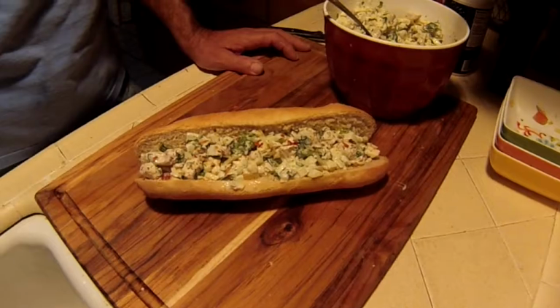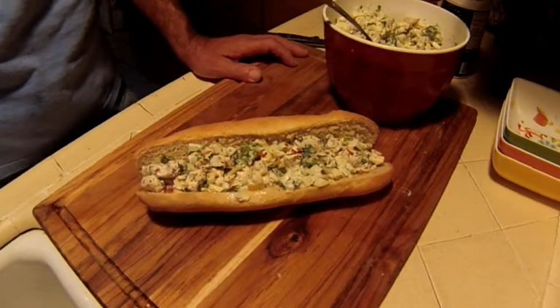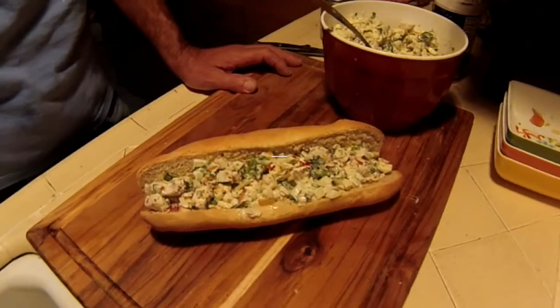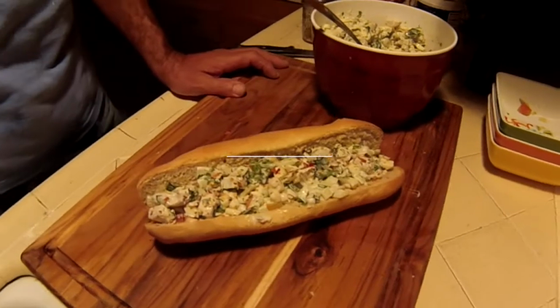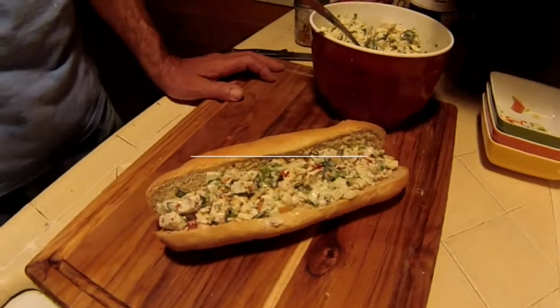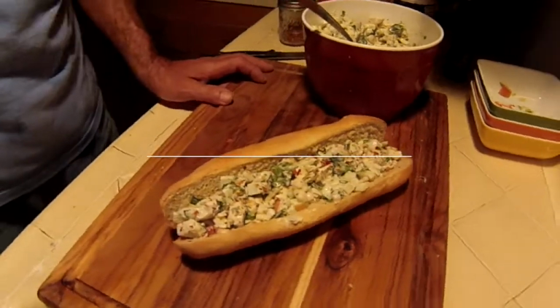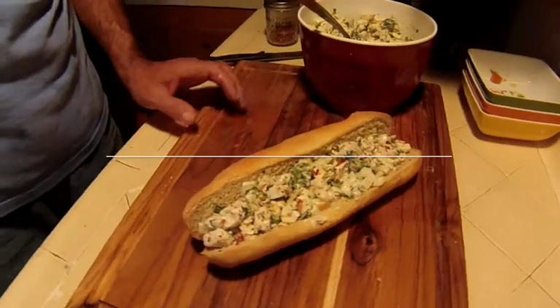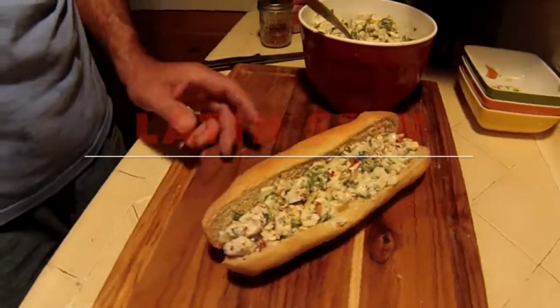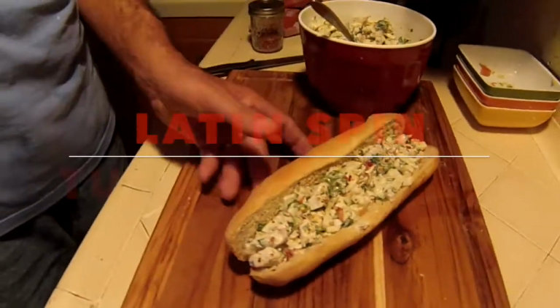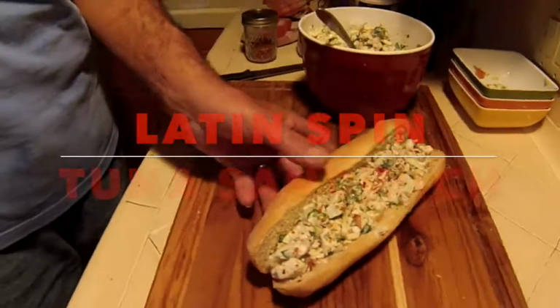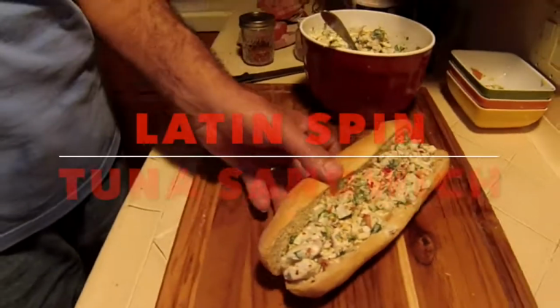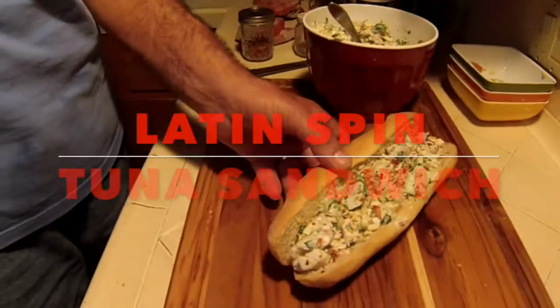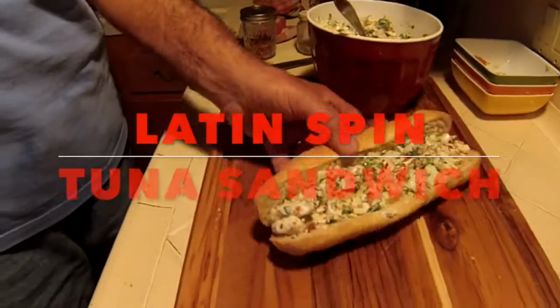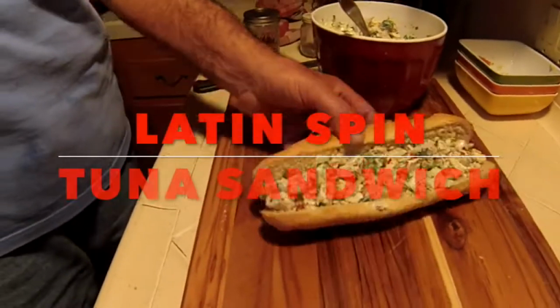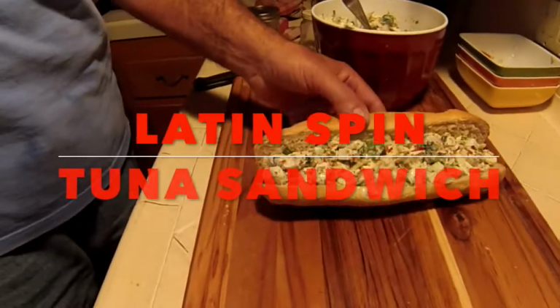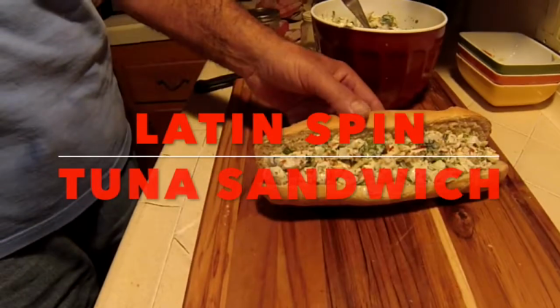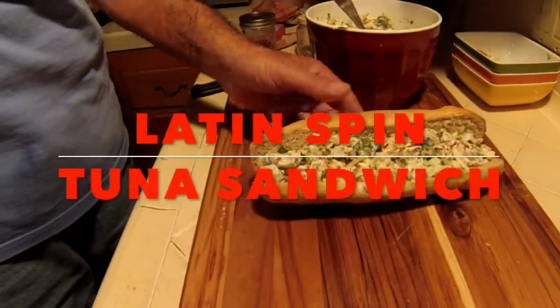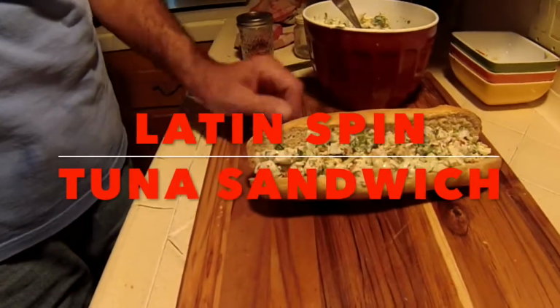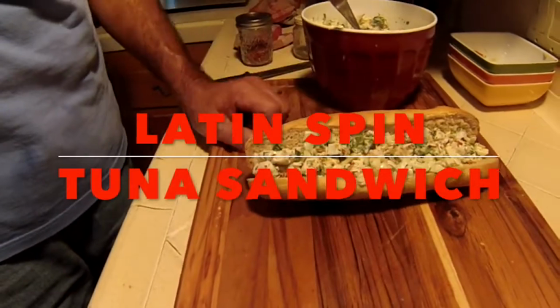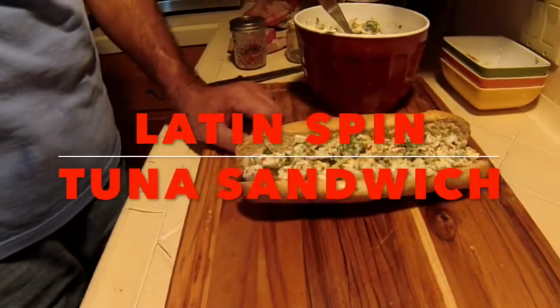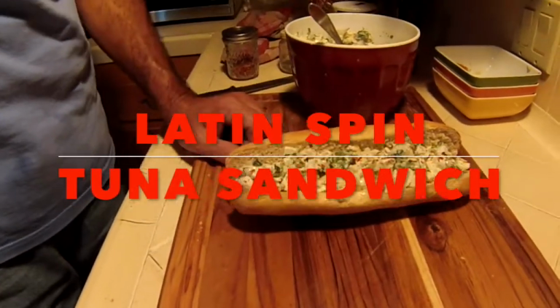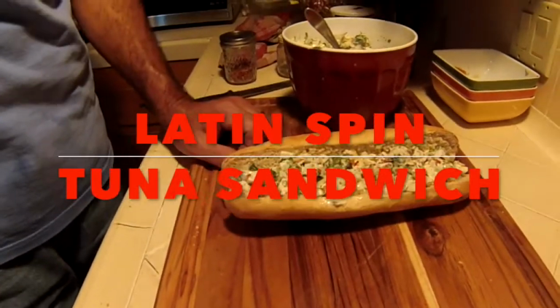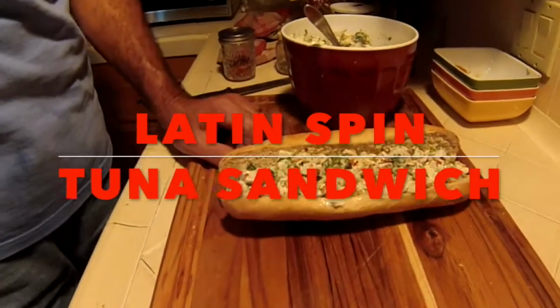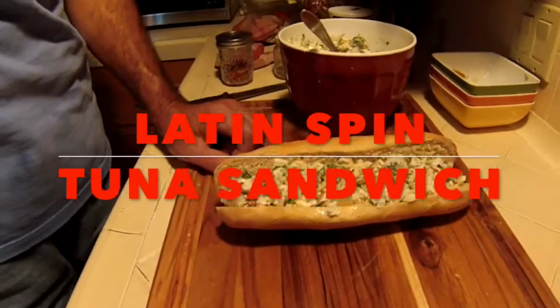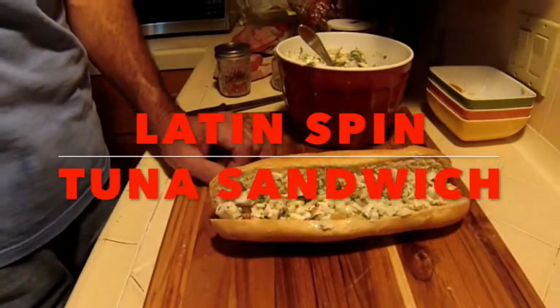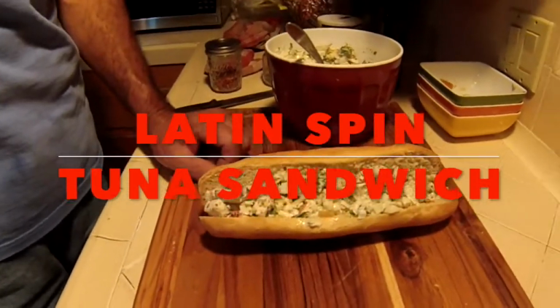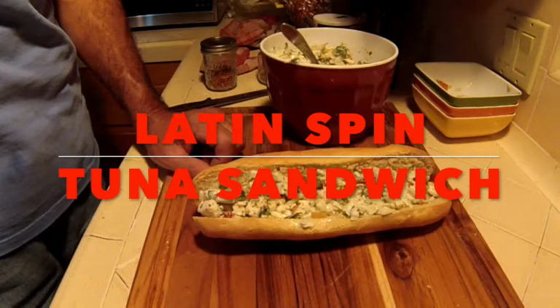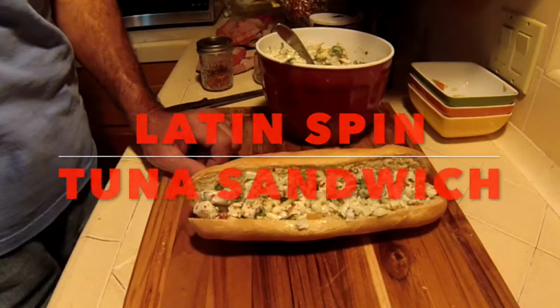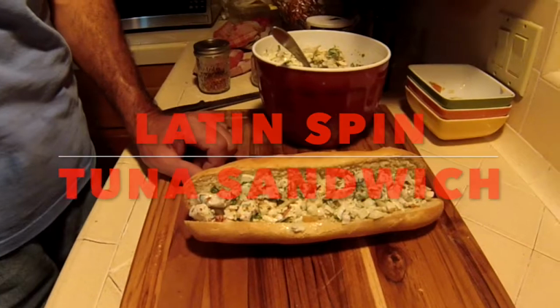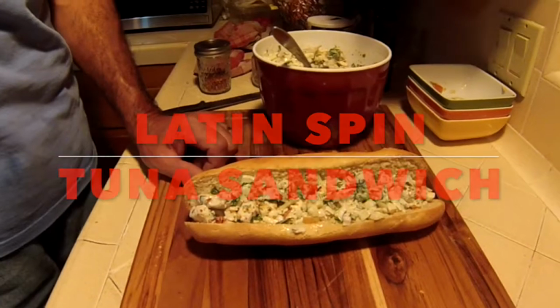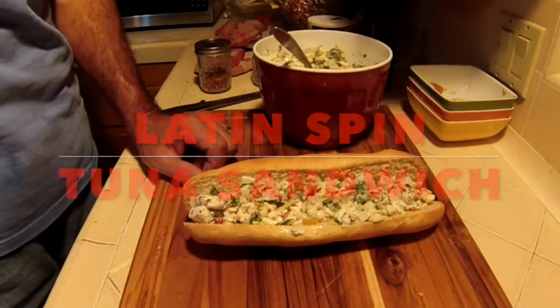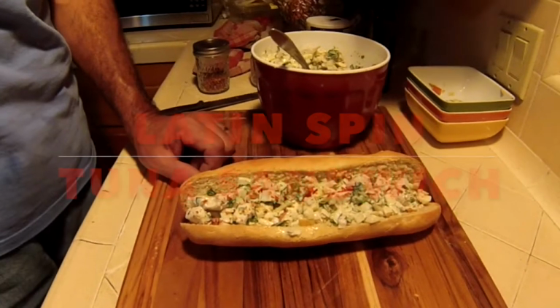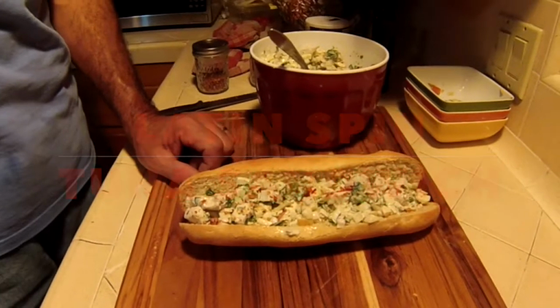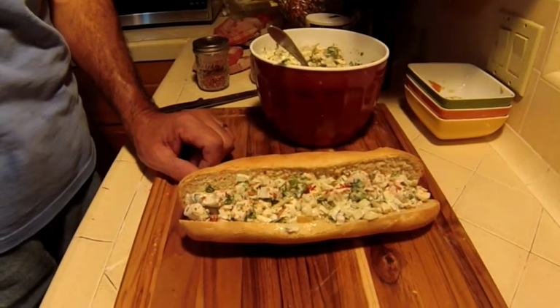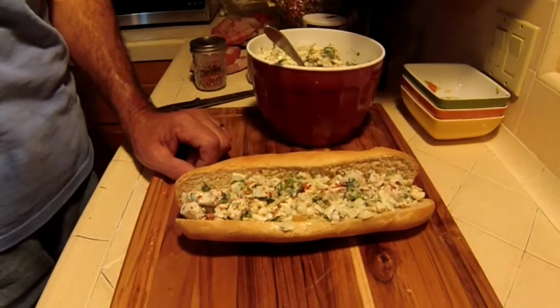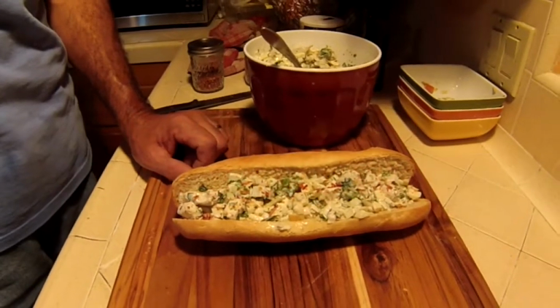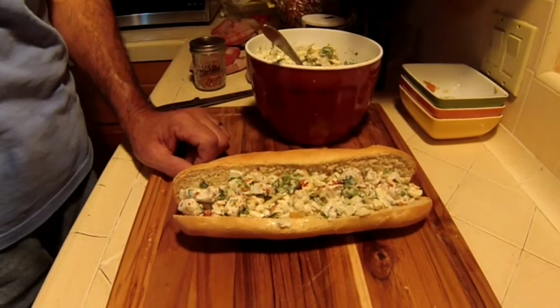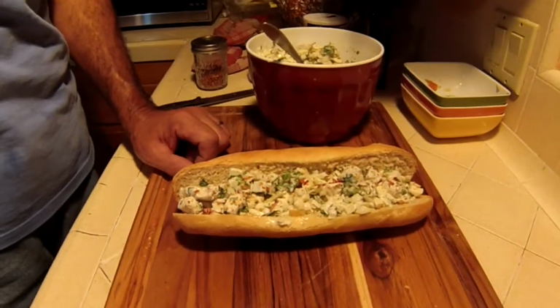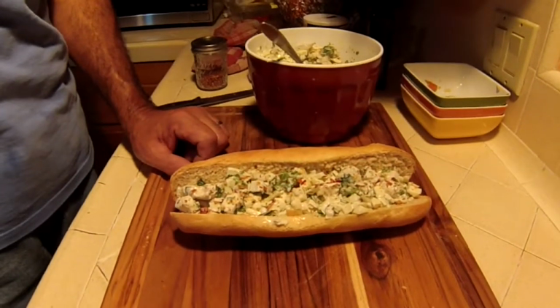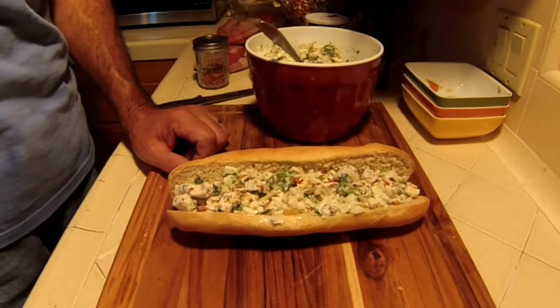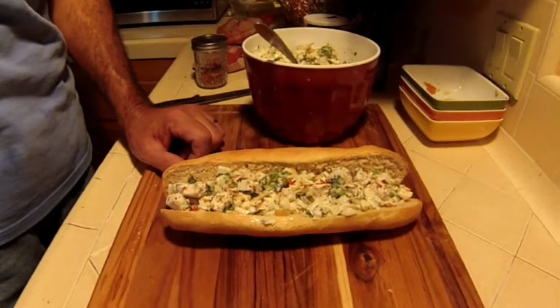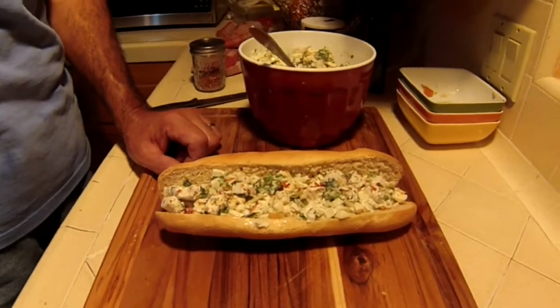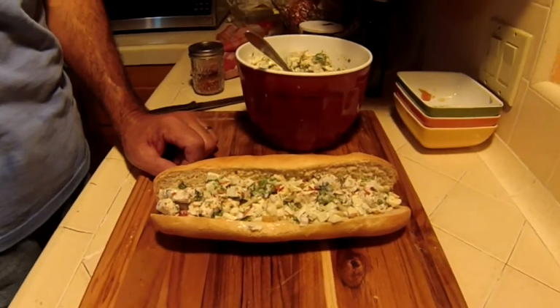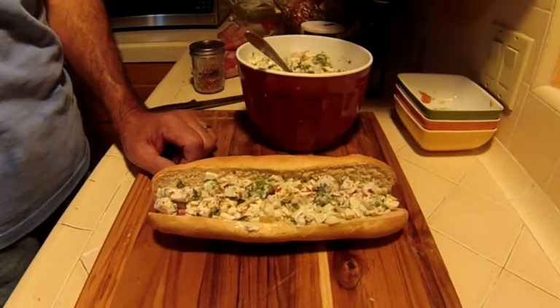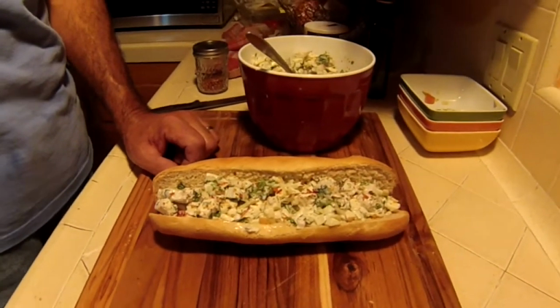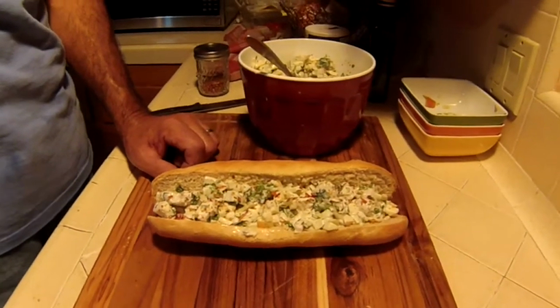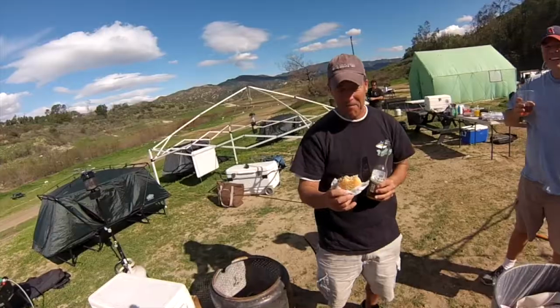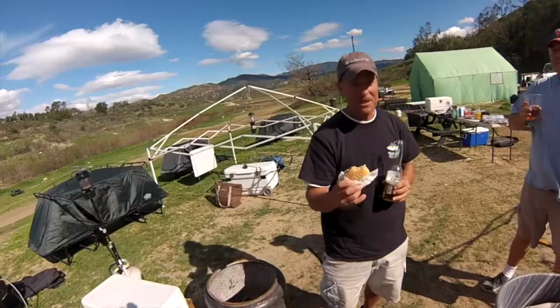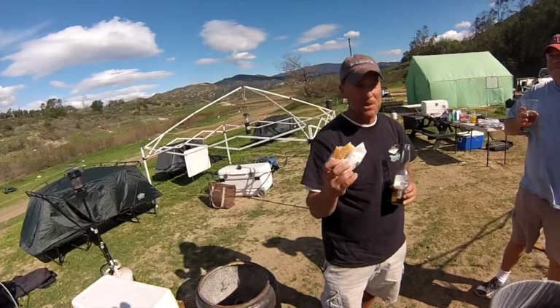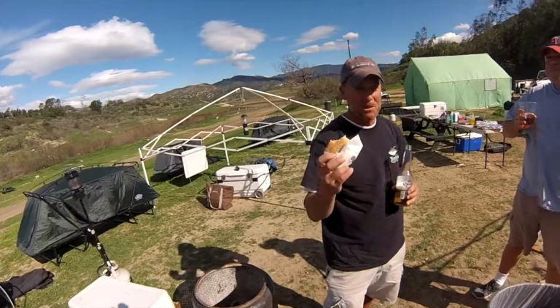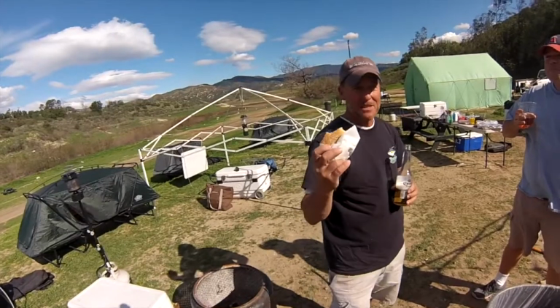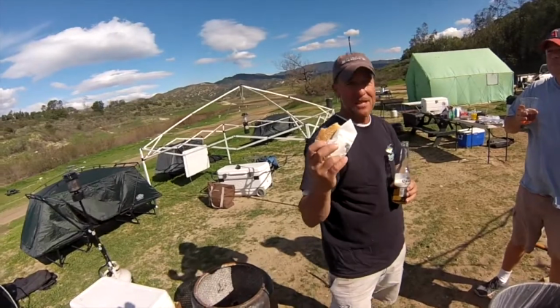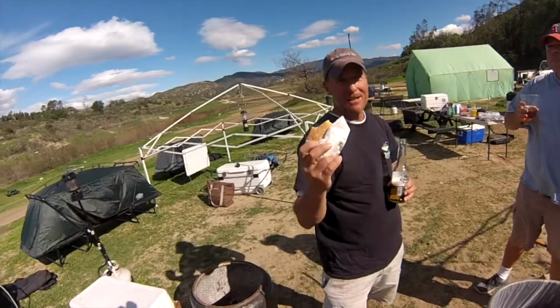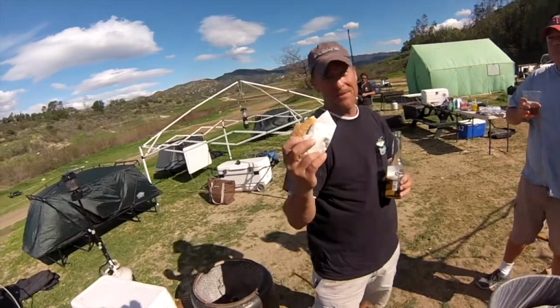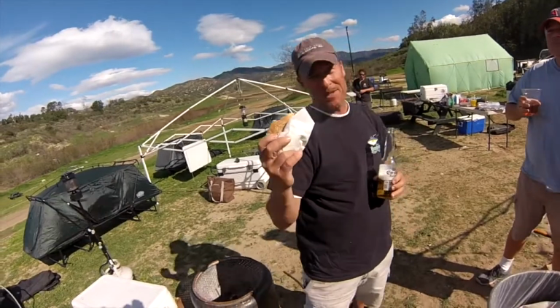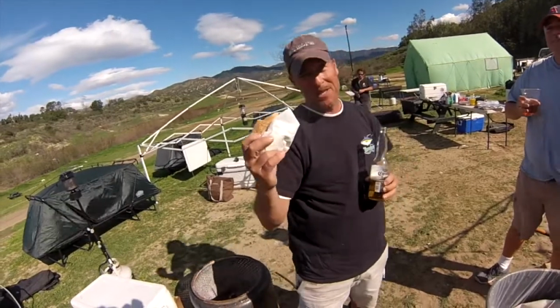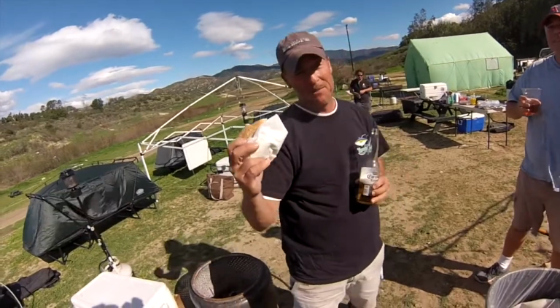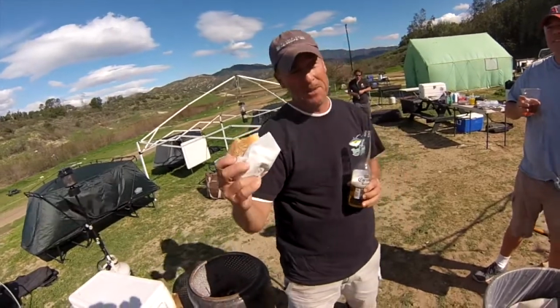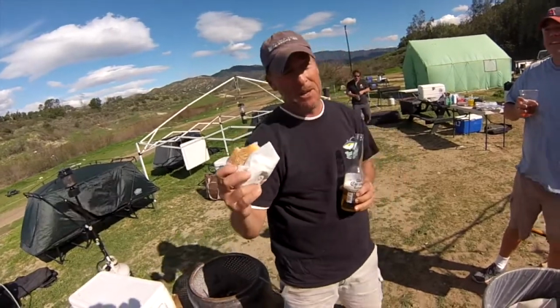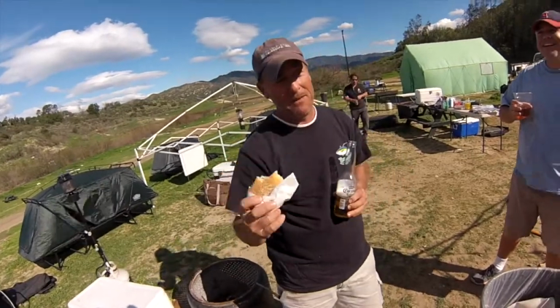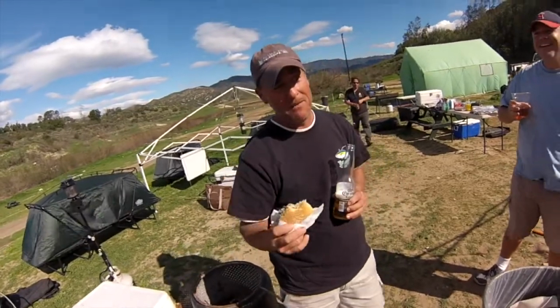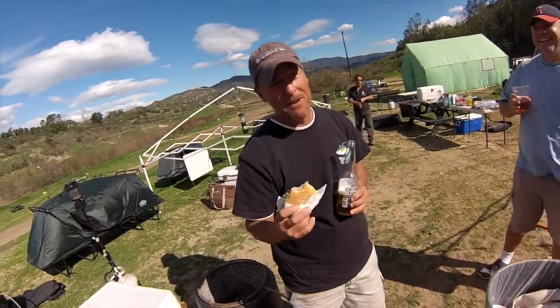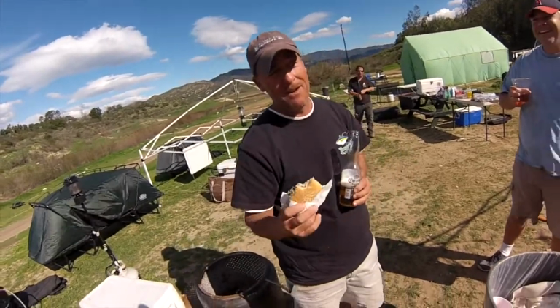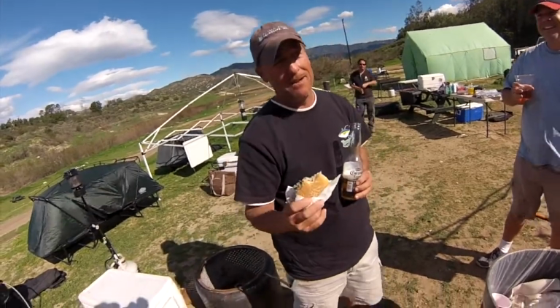Once the family gets into this, you're going to be sent back to the ocean to go get more yellowfin. Best tuna sandwich I've ever had.